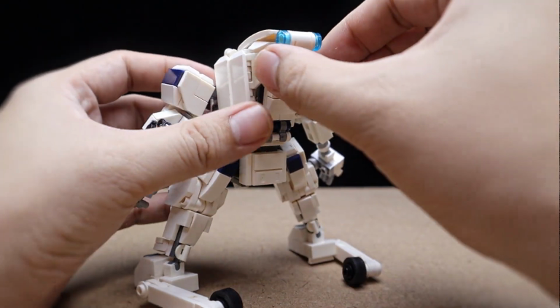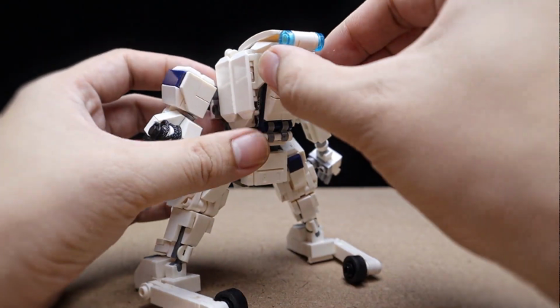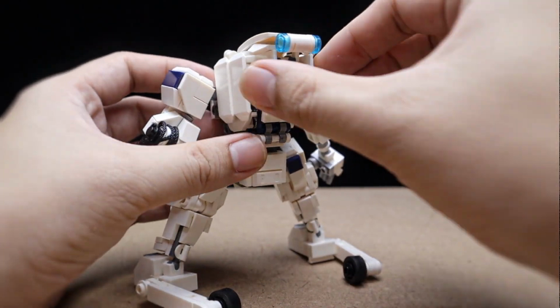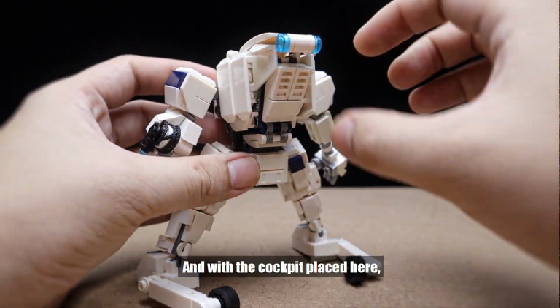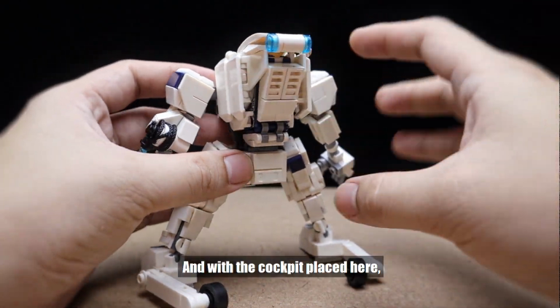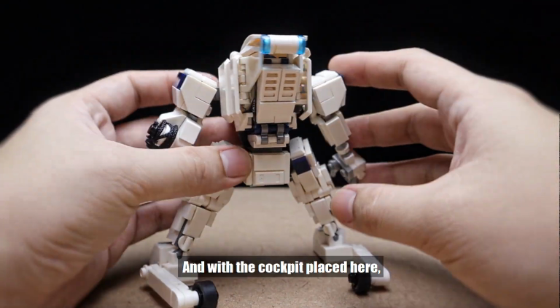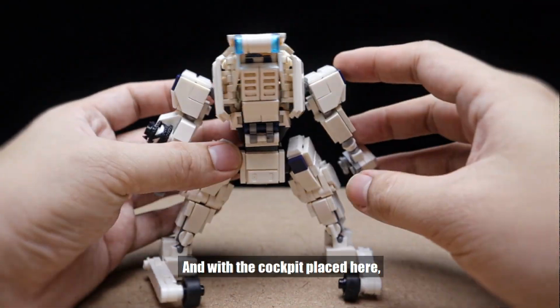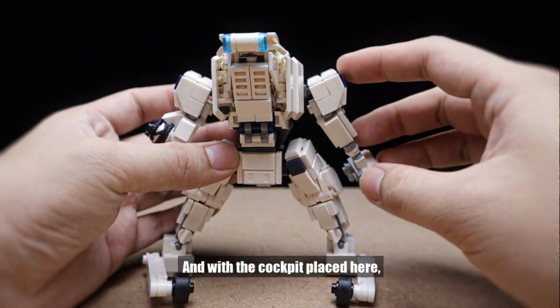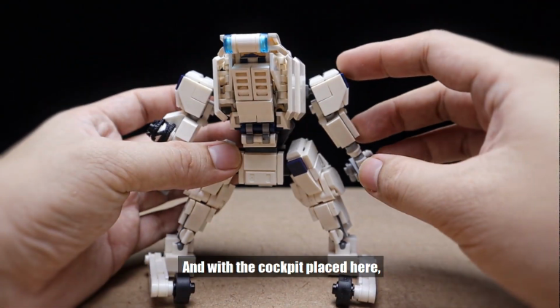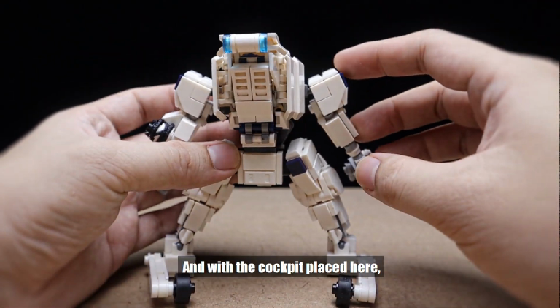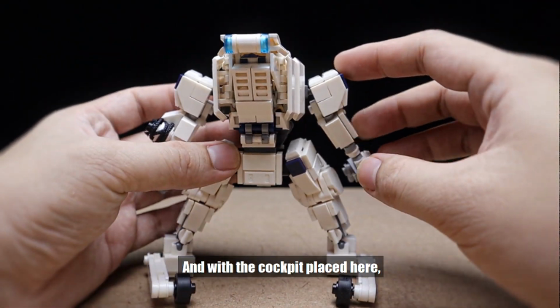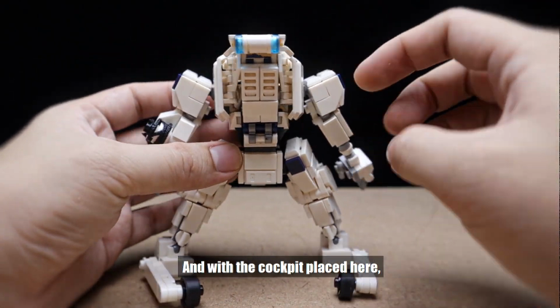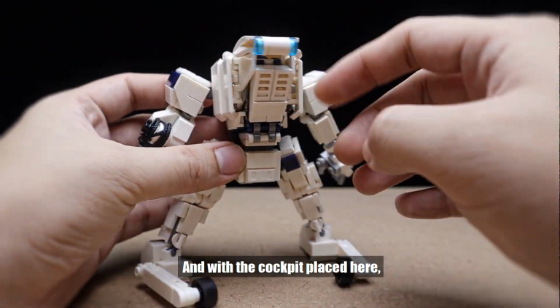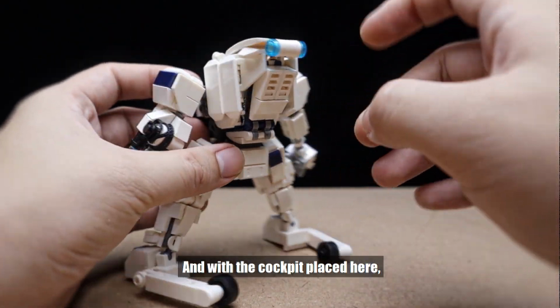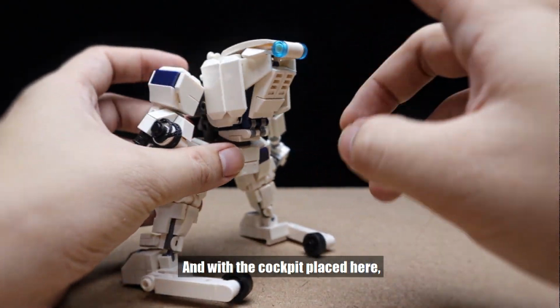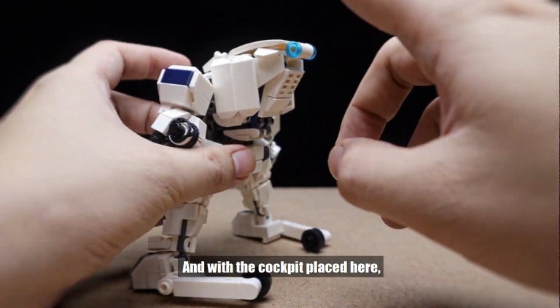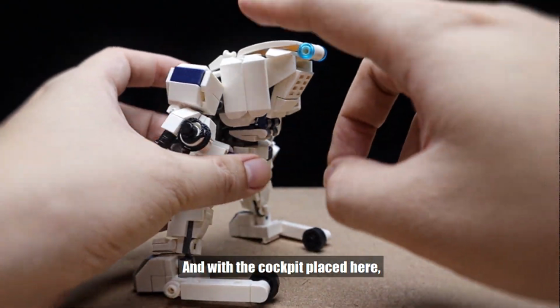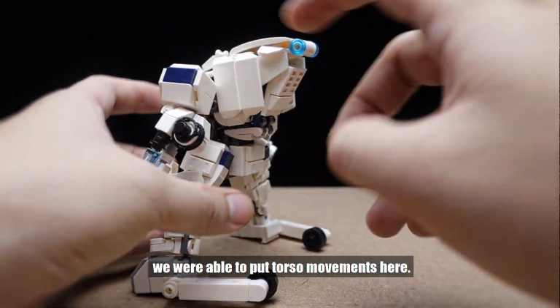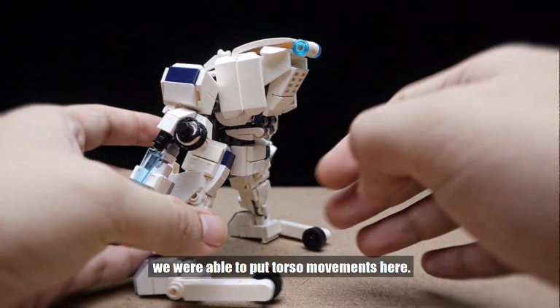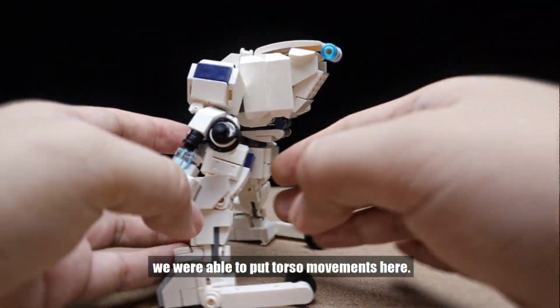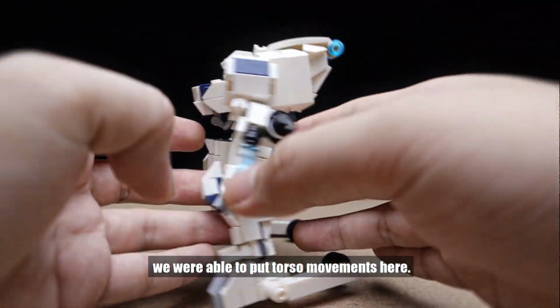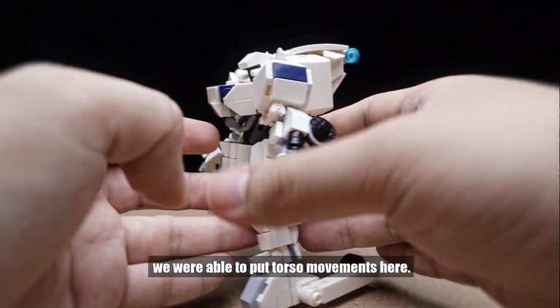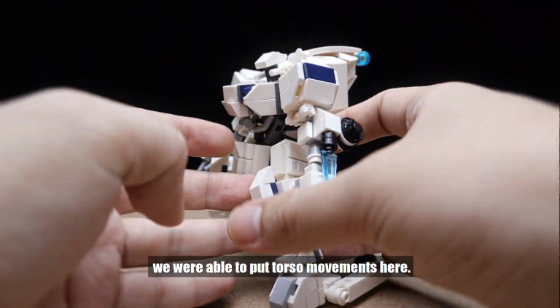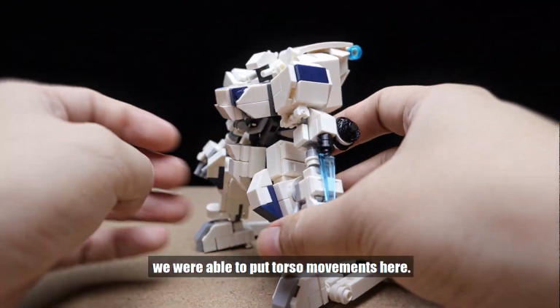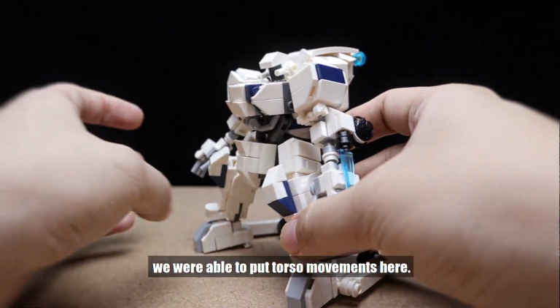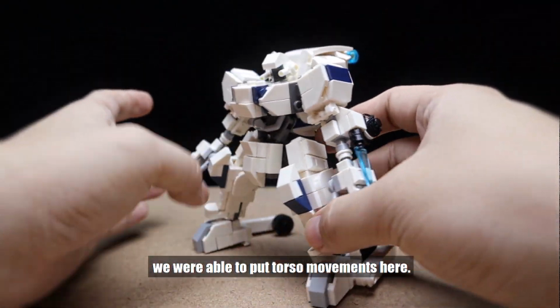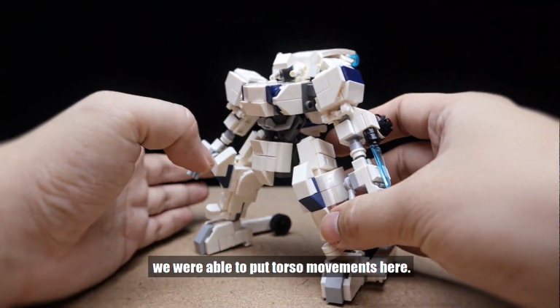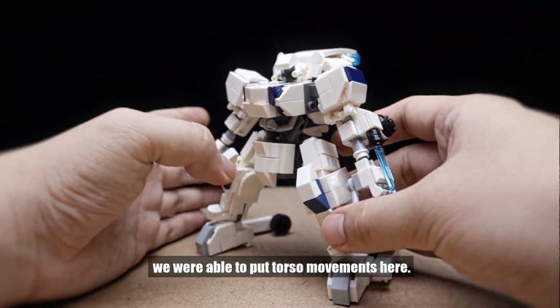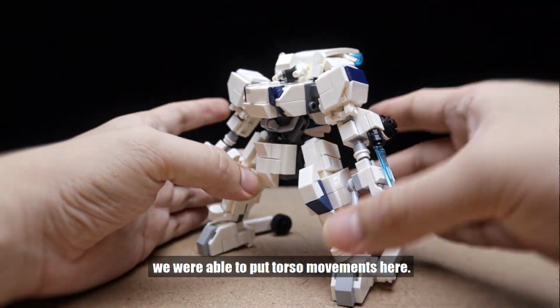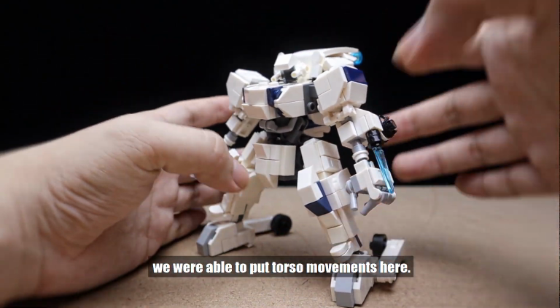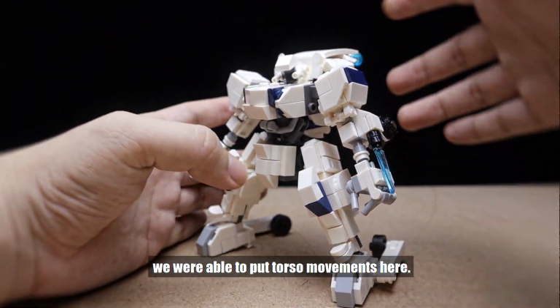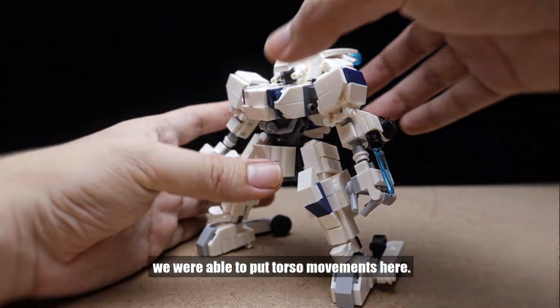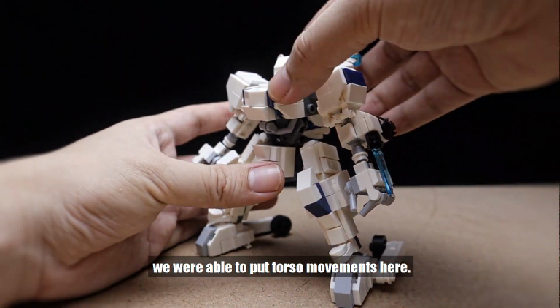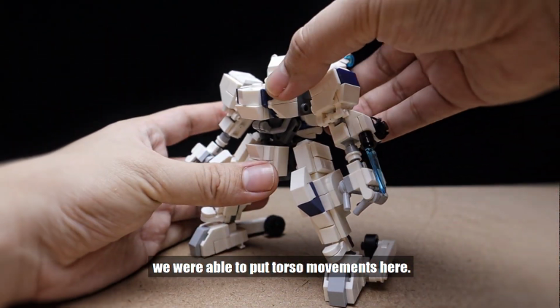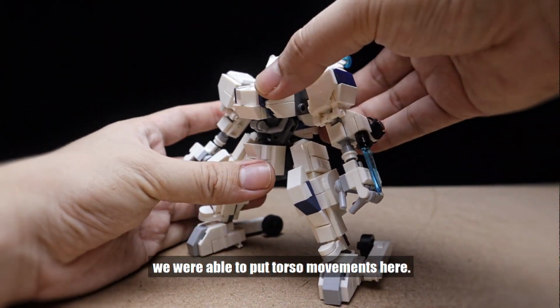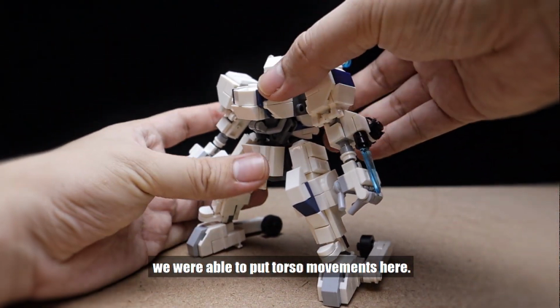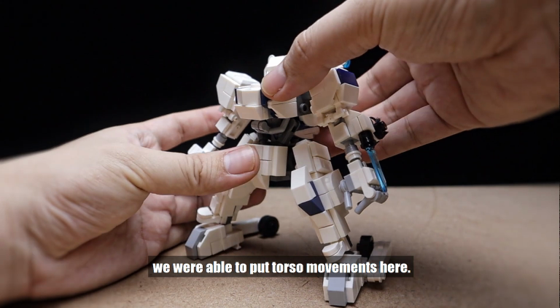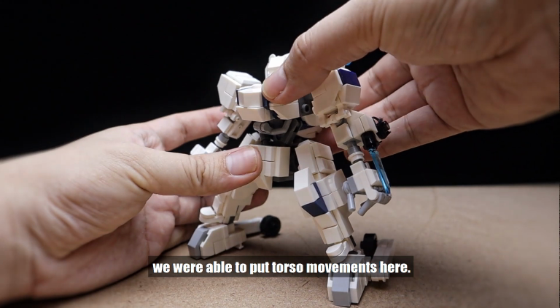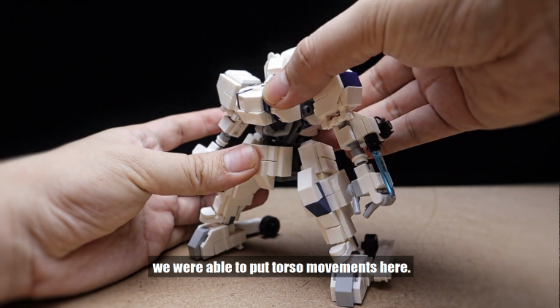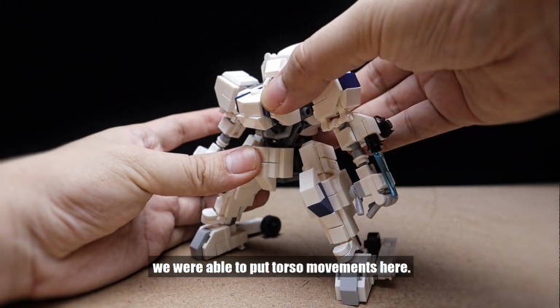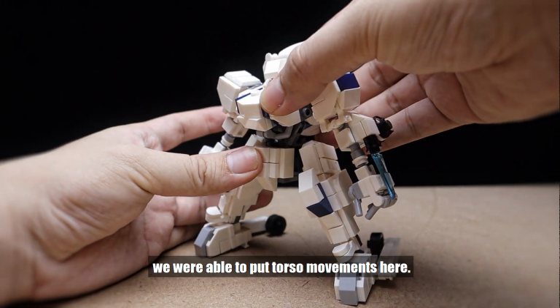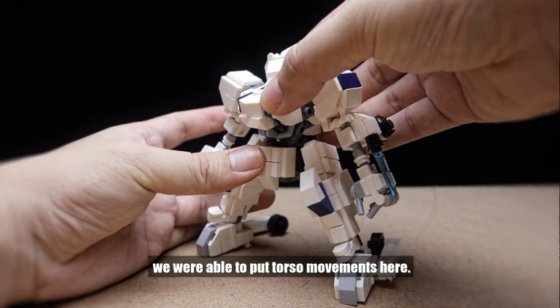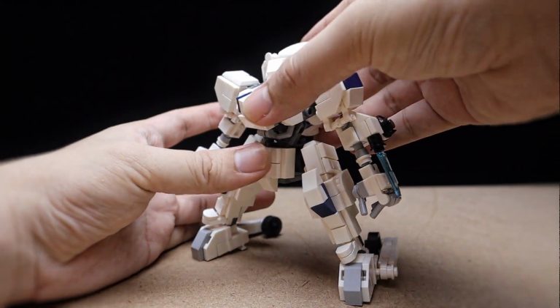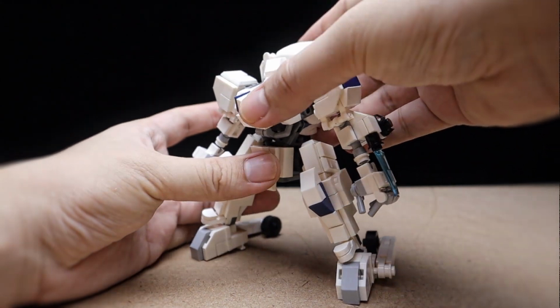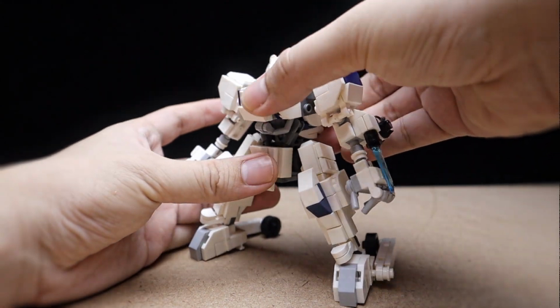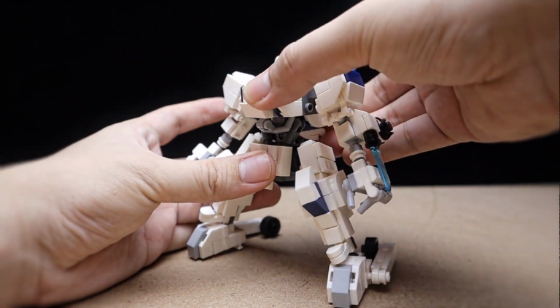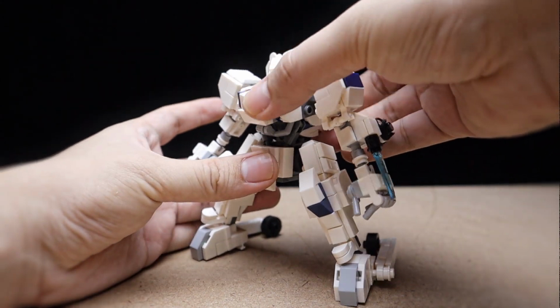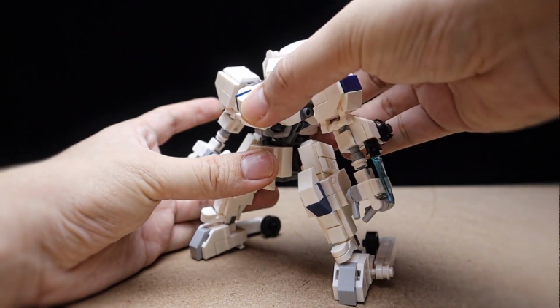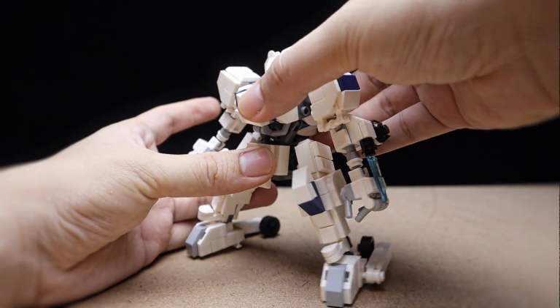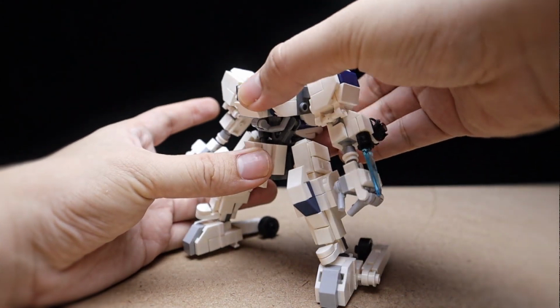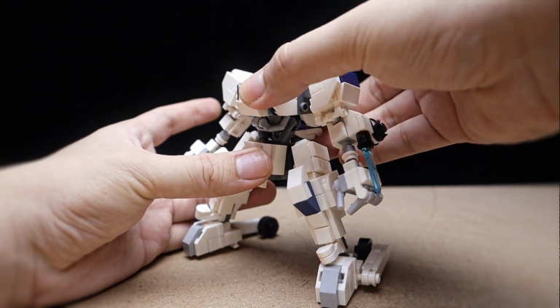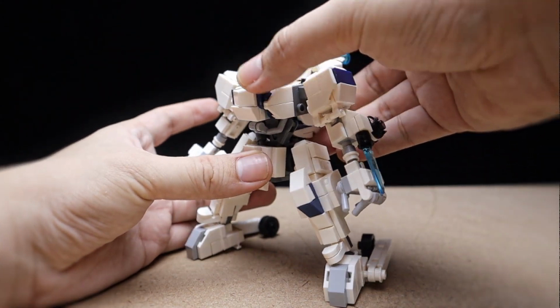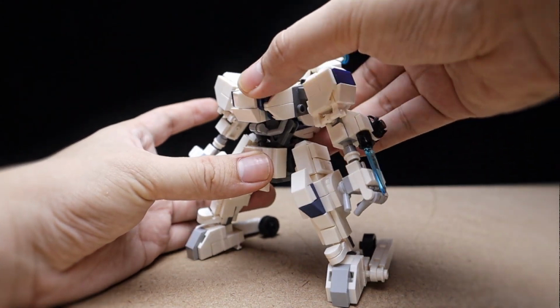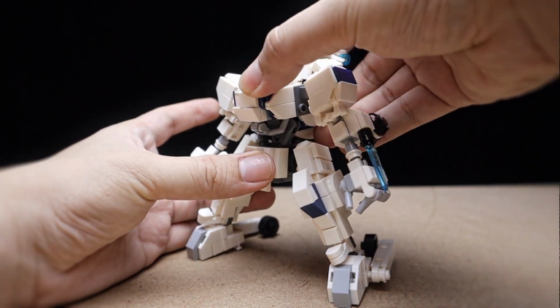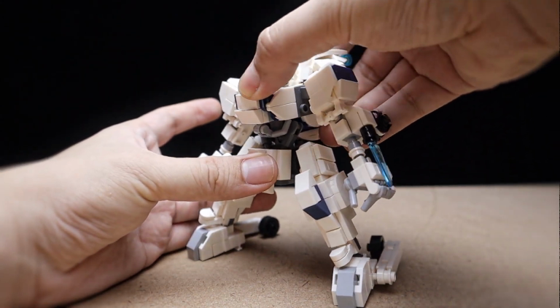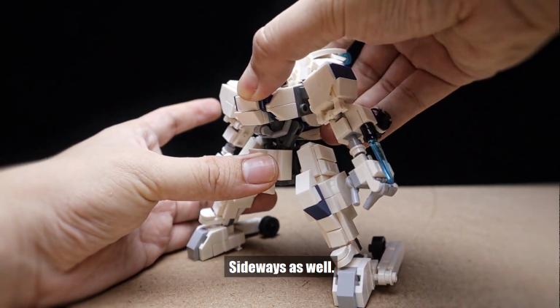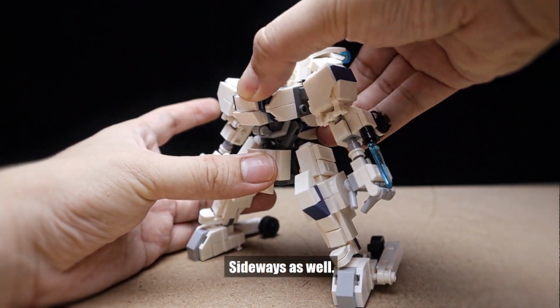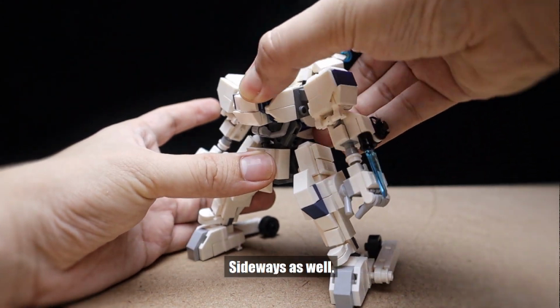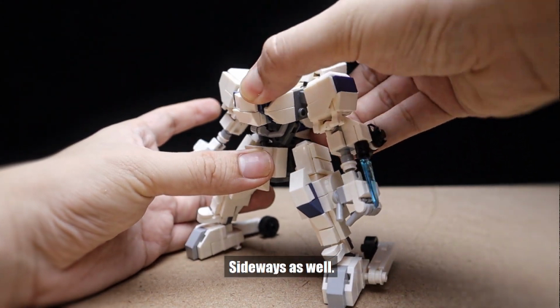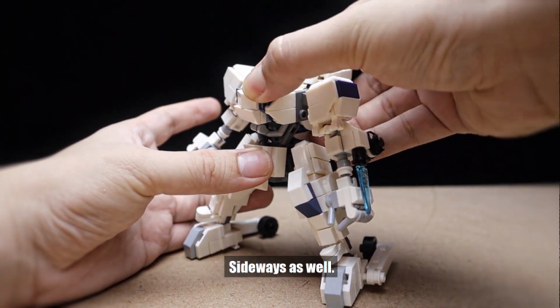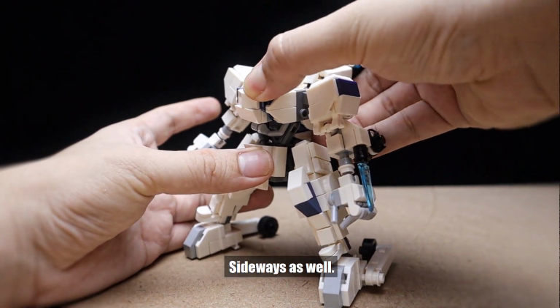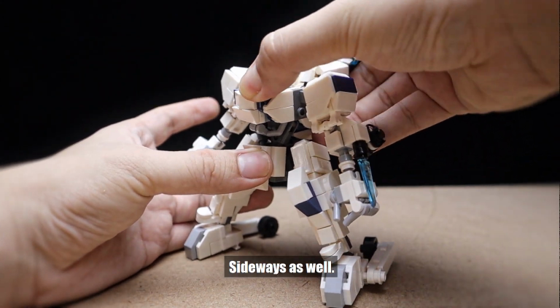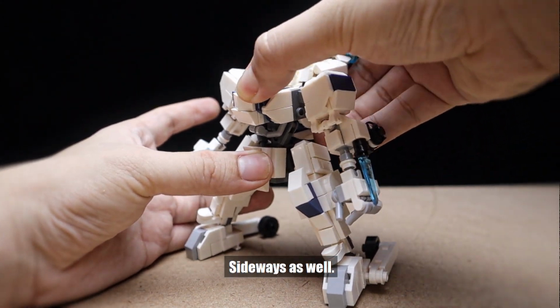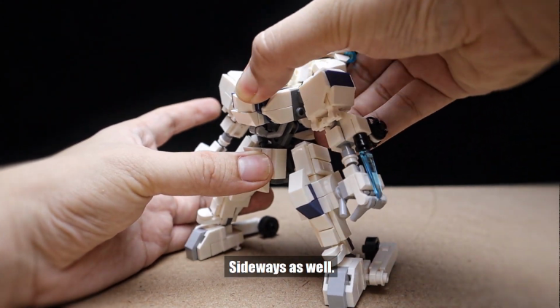And with the cockpit placed here, we were able to put torso movements here, sideways as well.